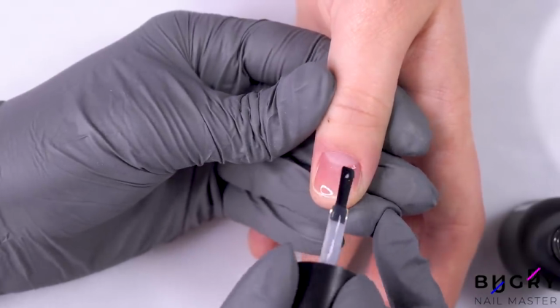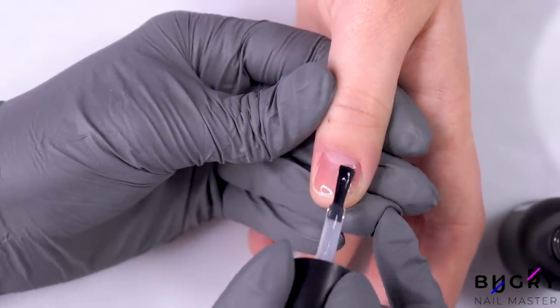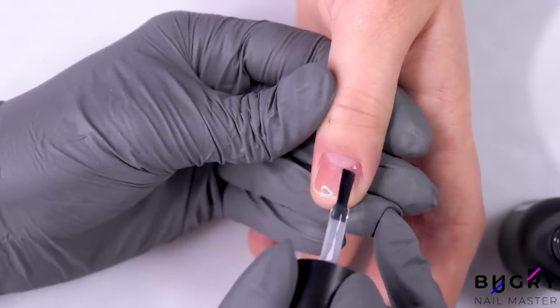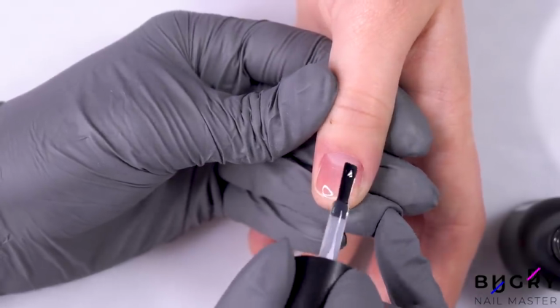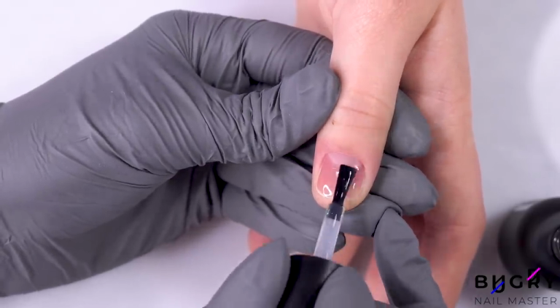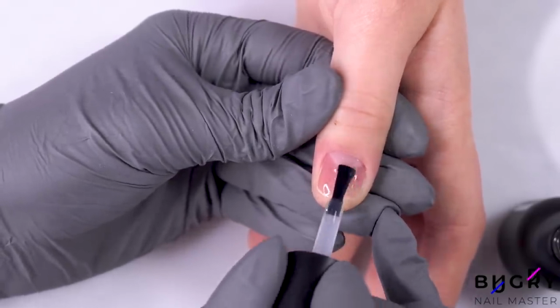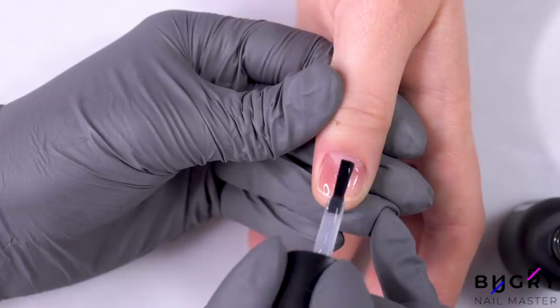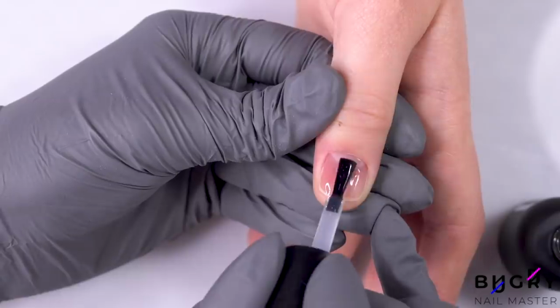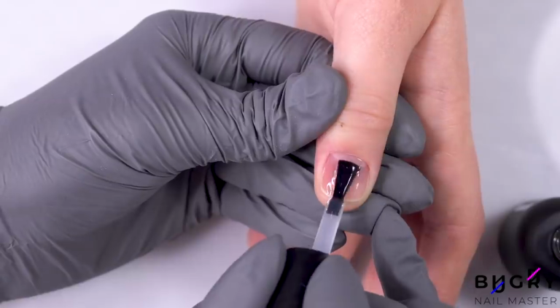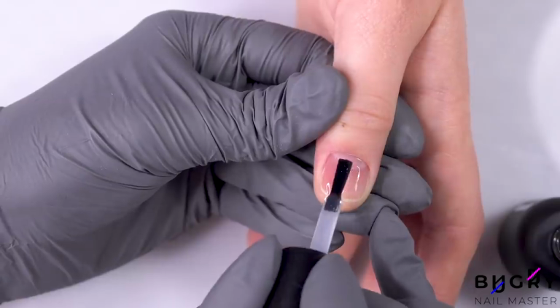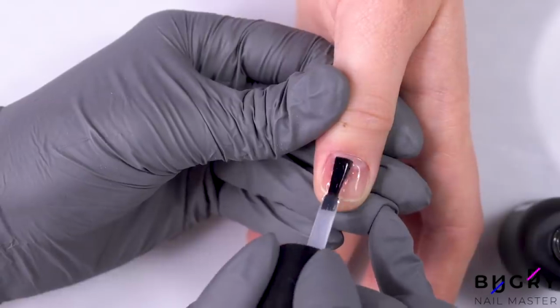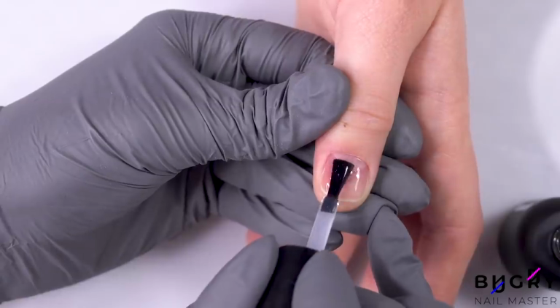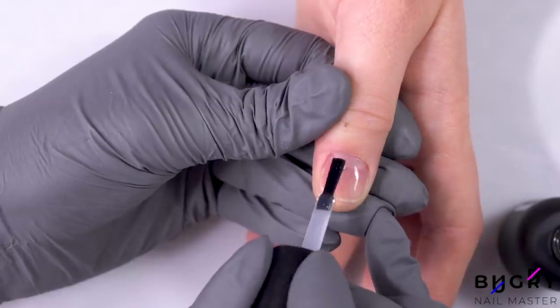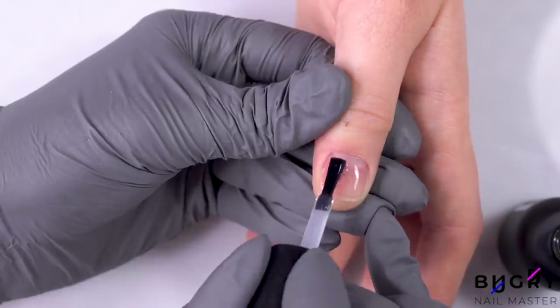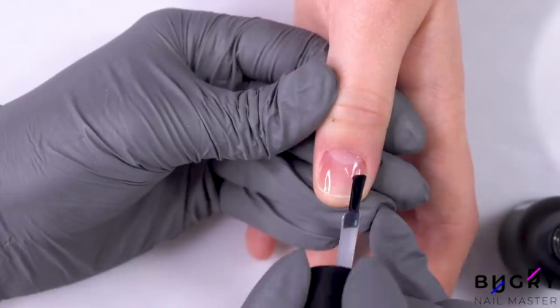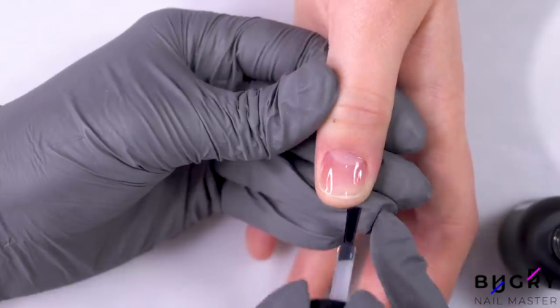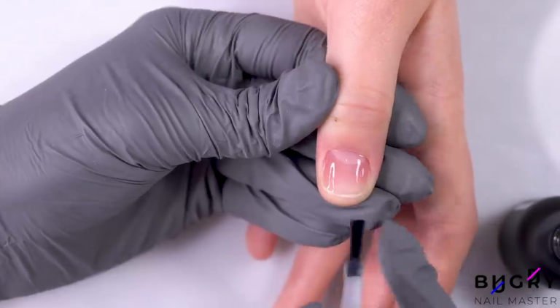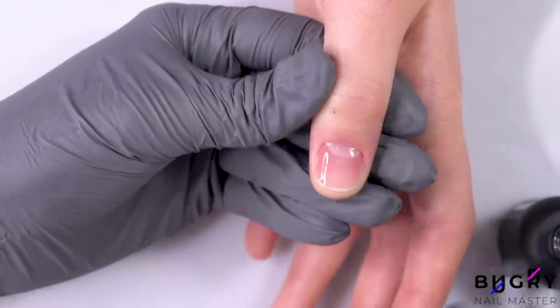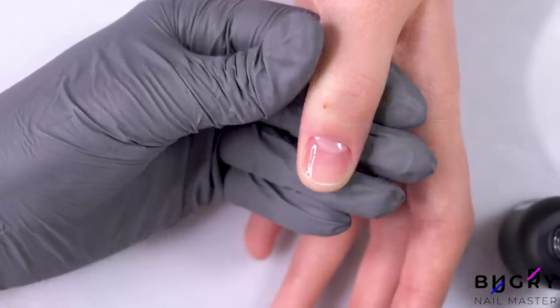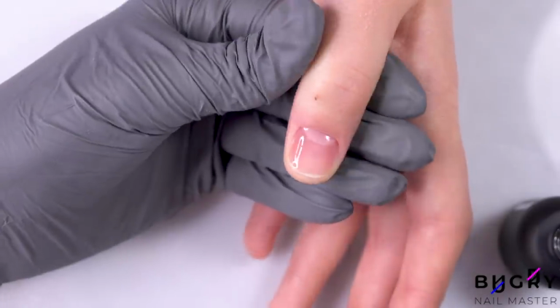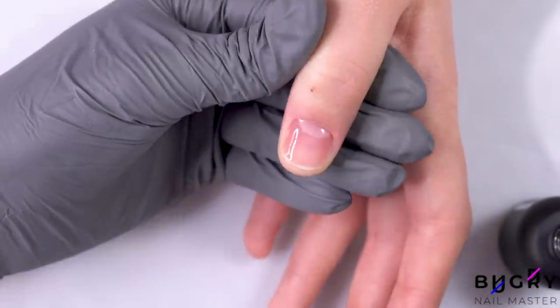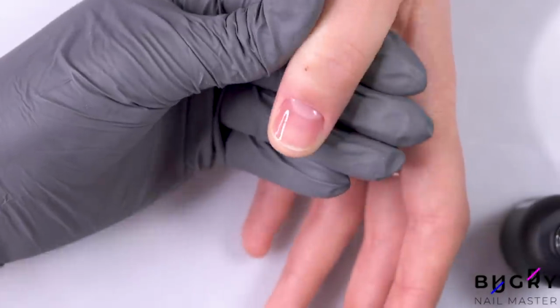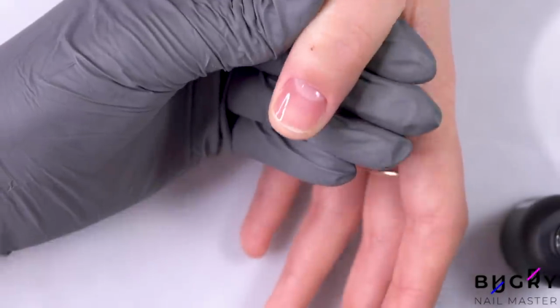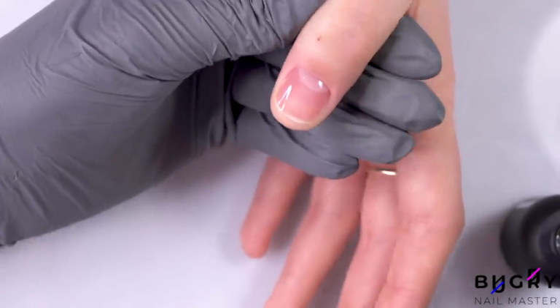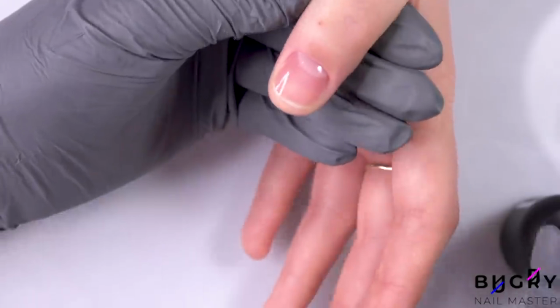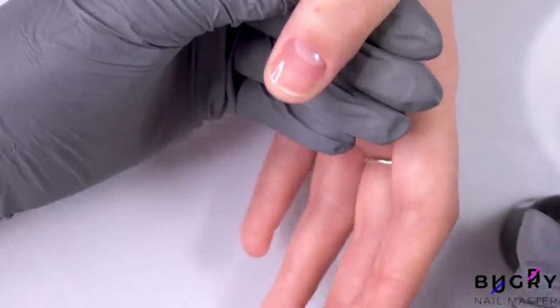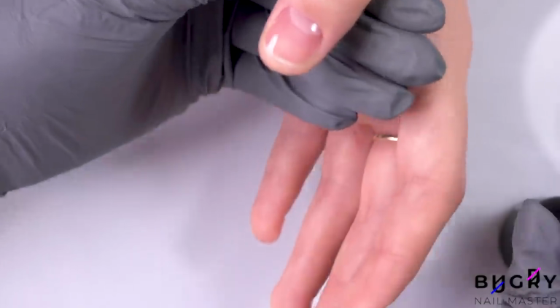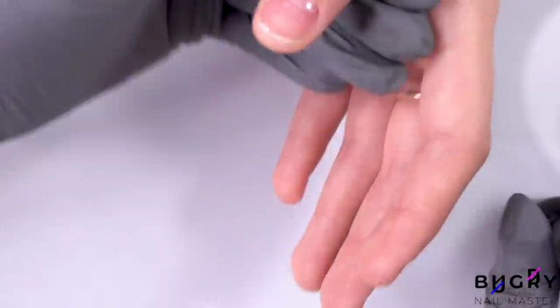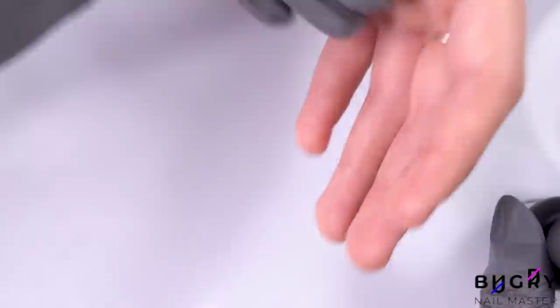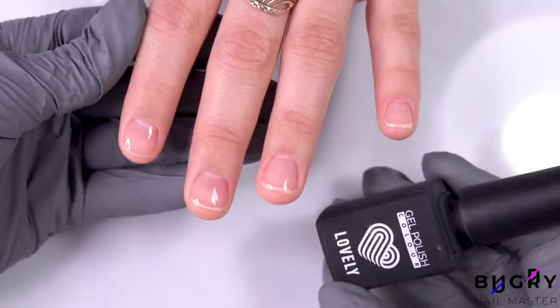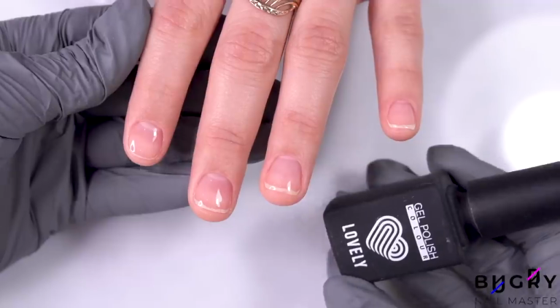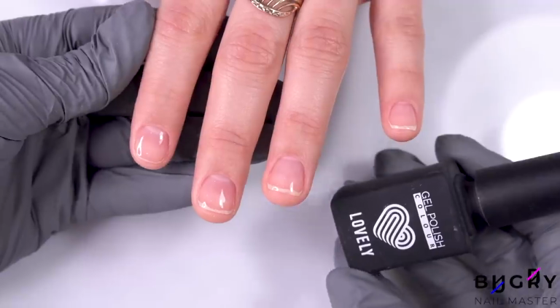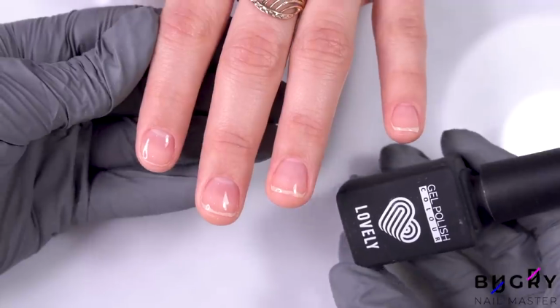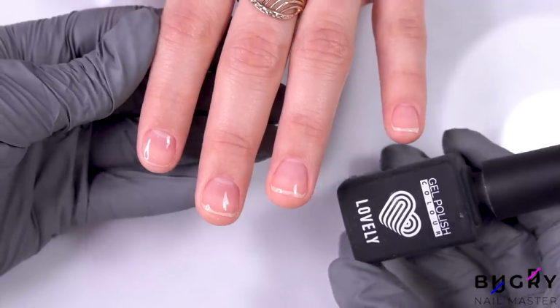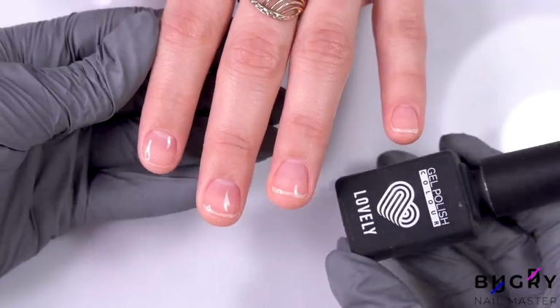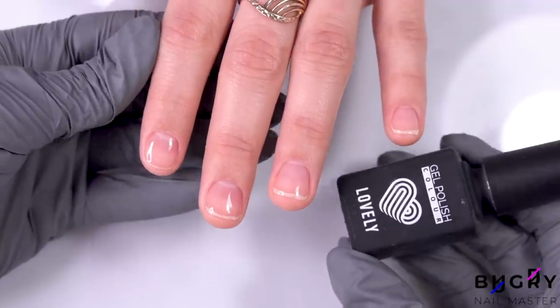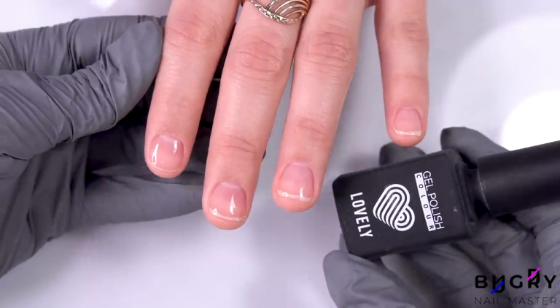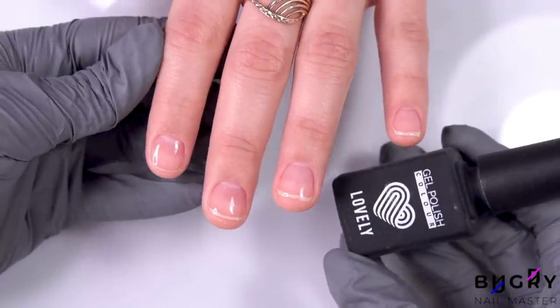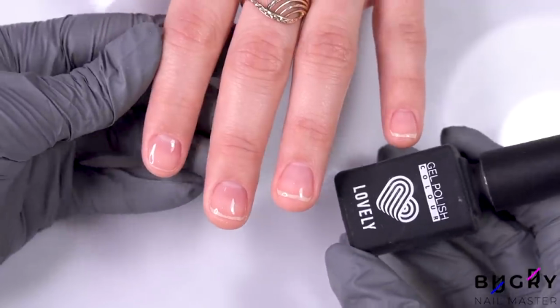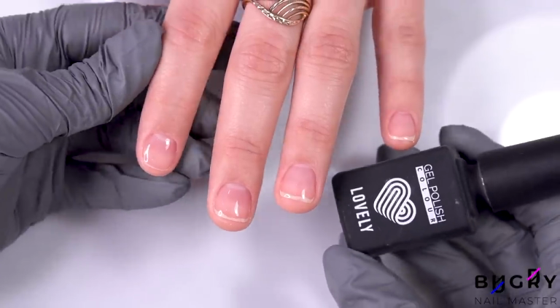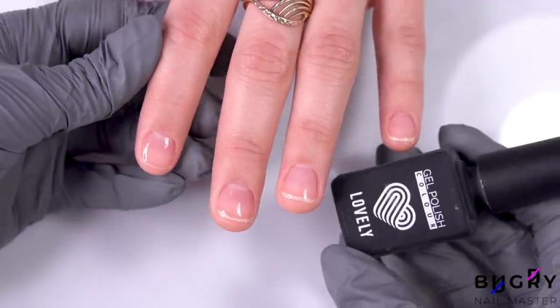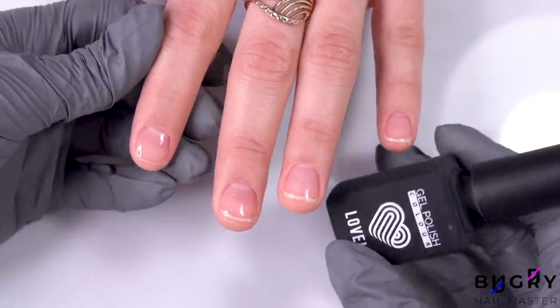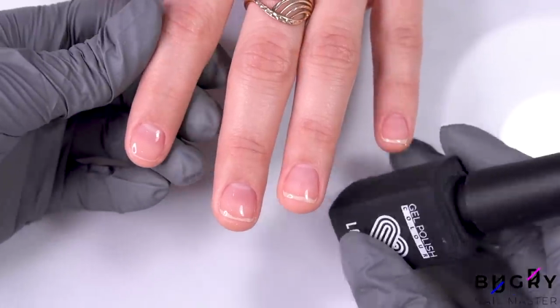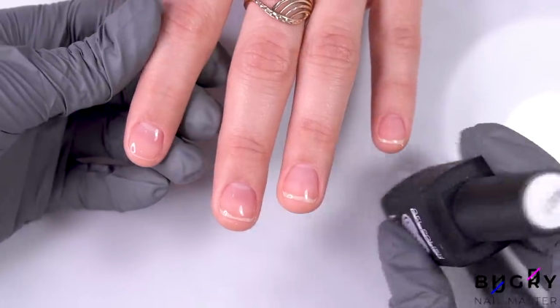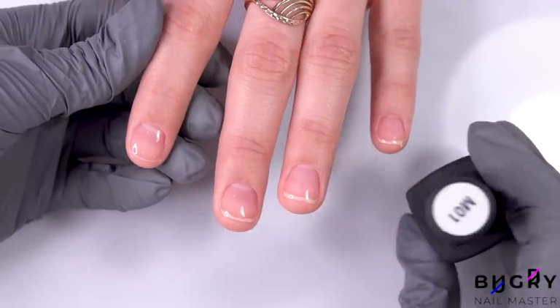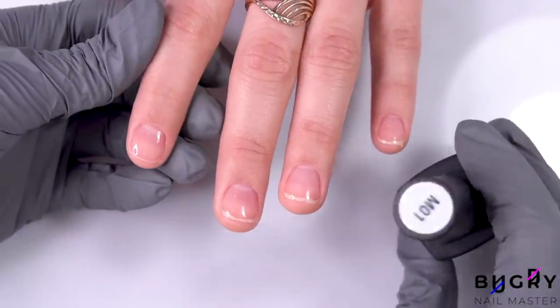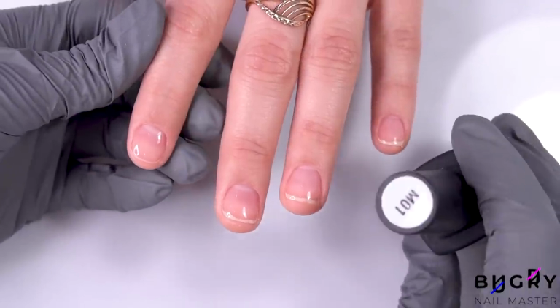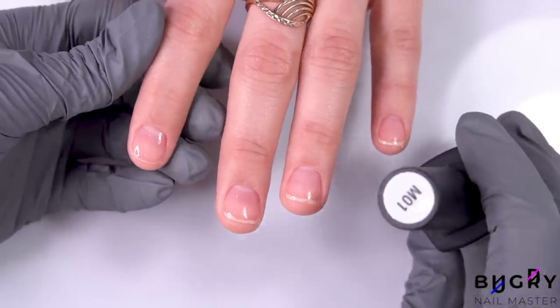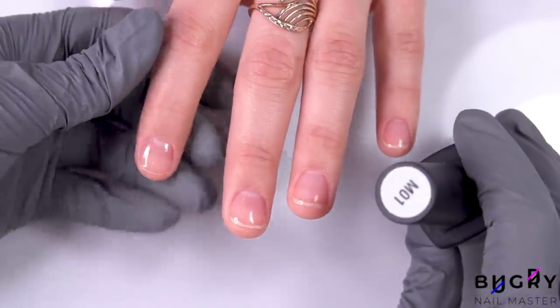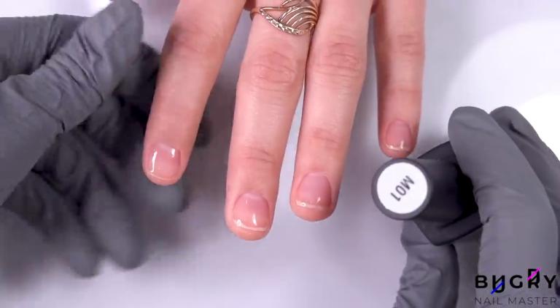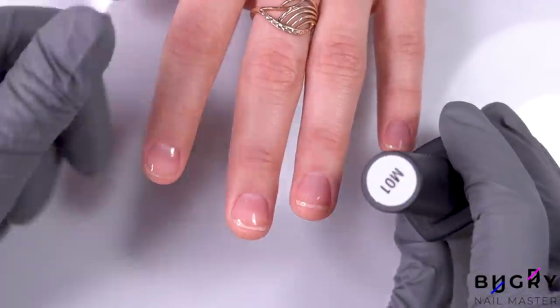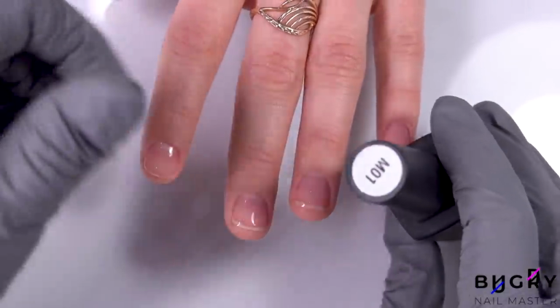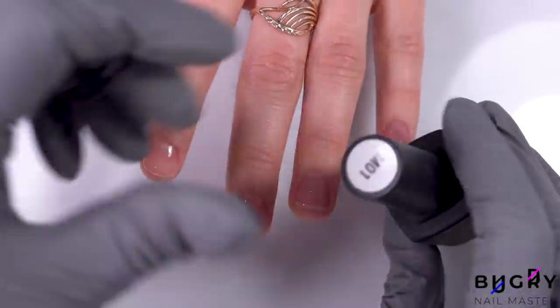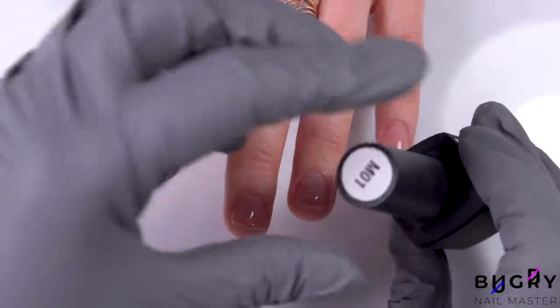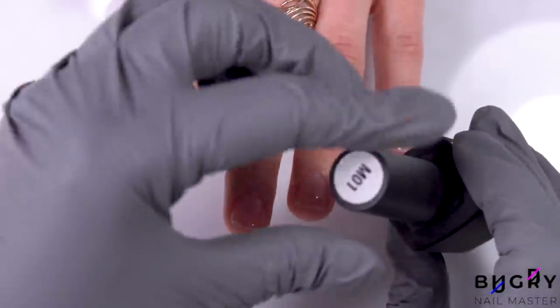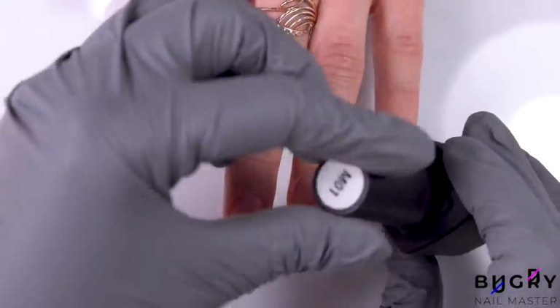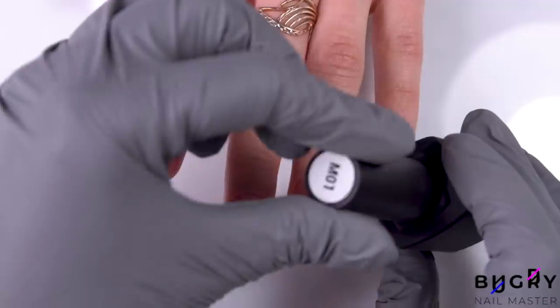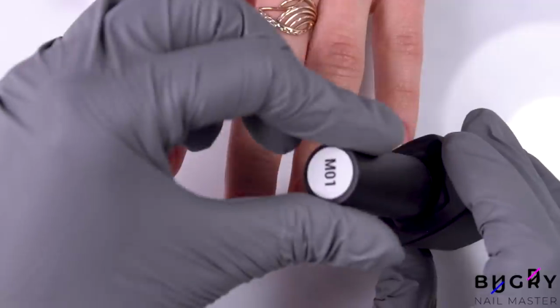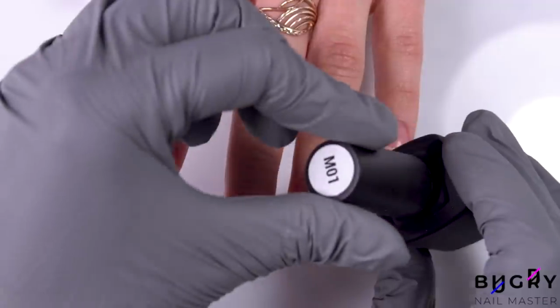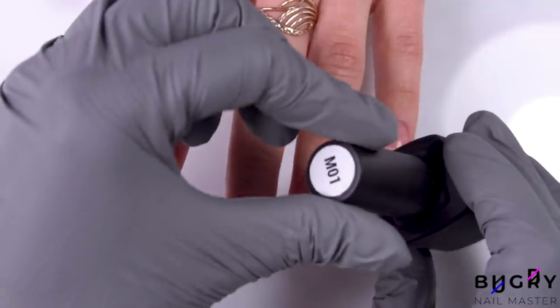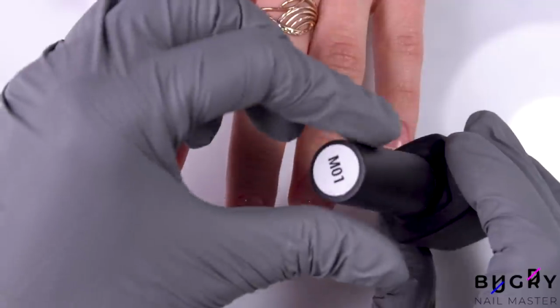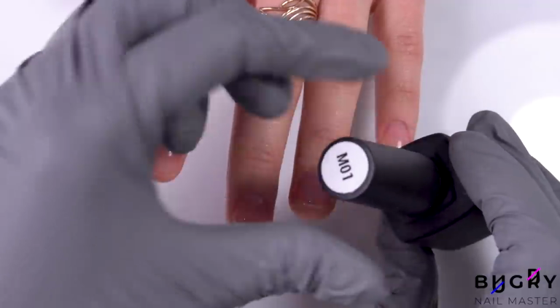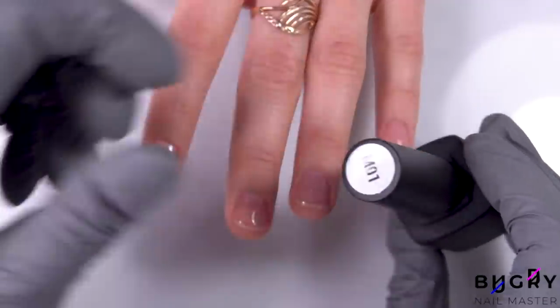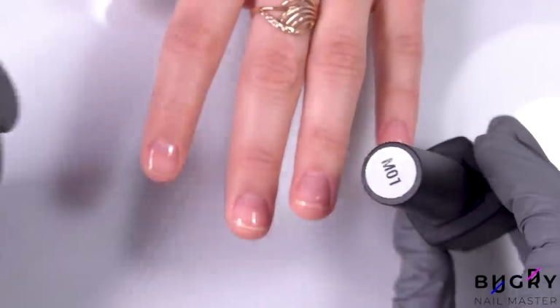Now for polish — my client wanted something more subtle, so today we're using this beautiful whitish gel polish.